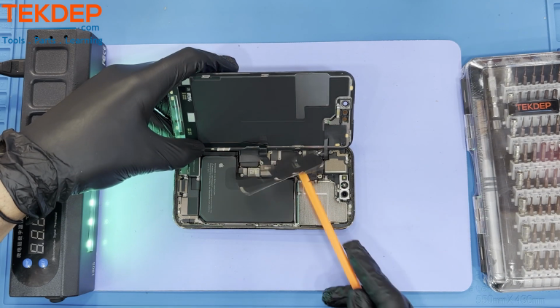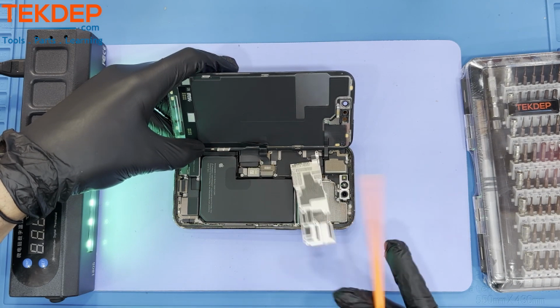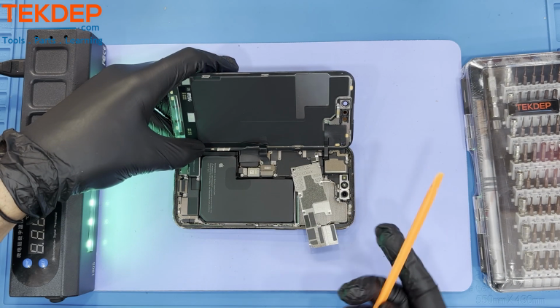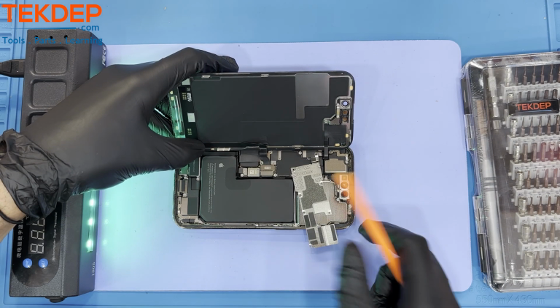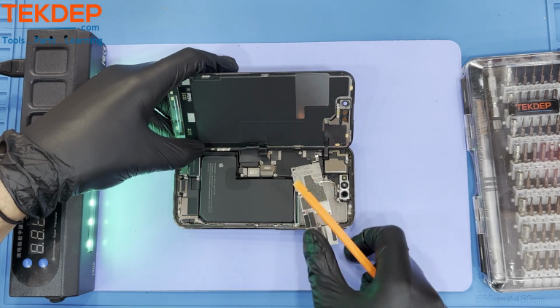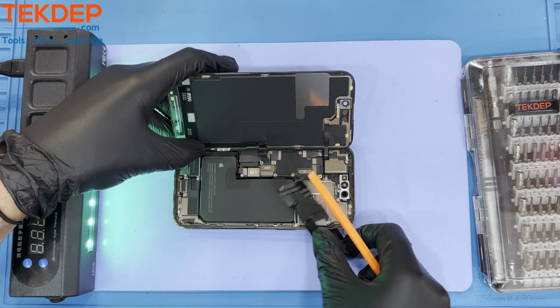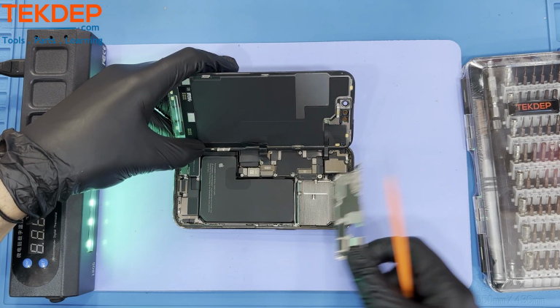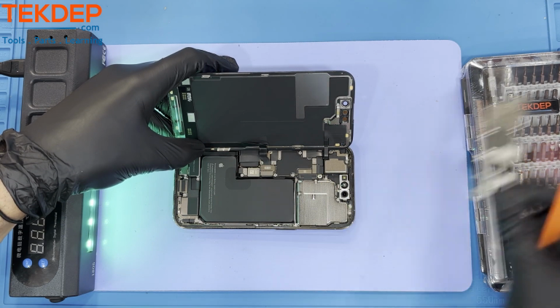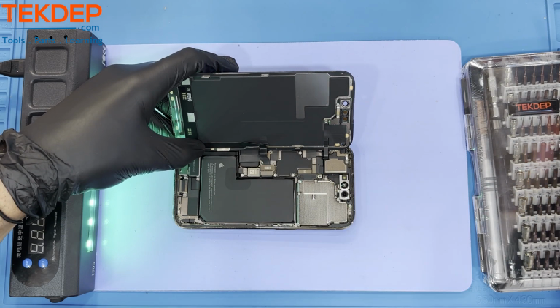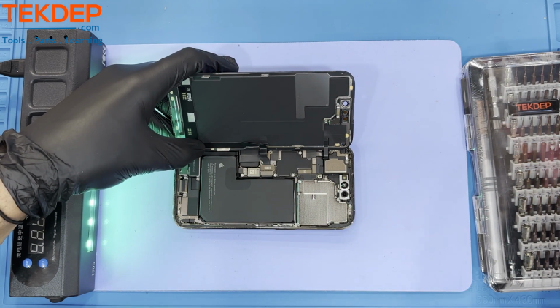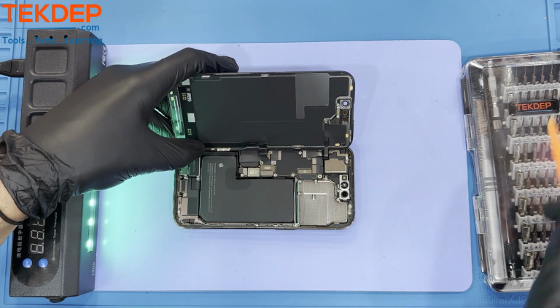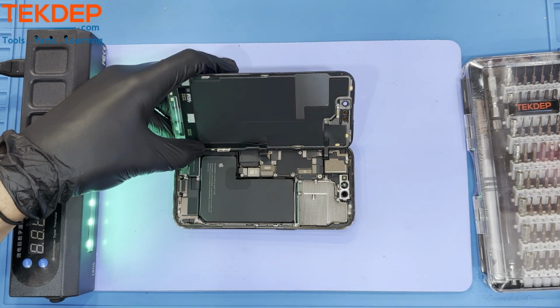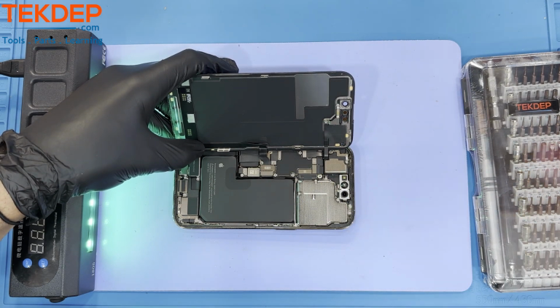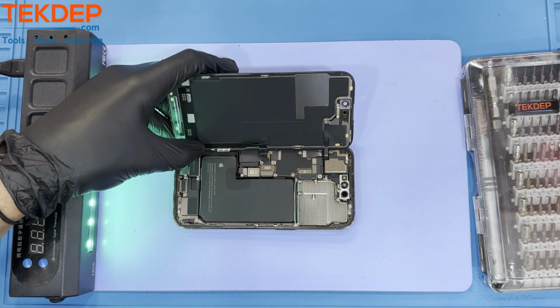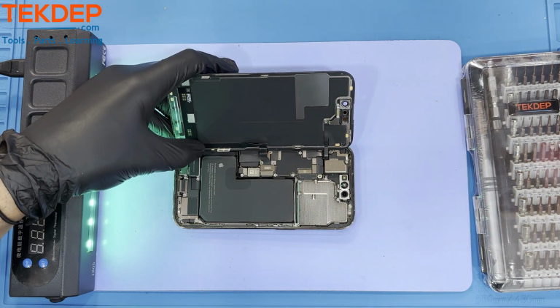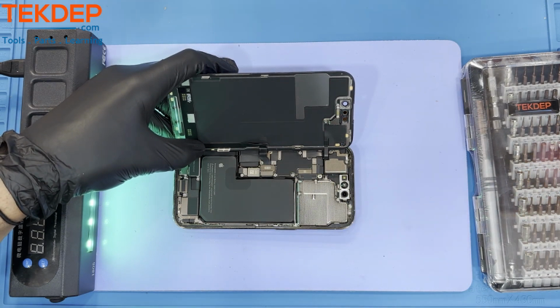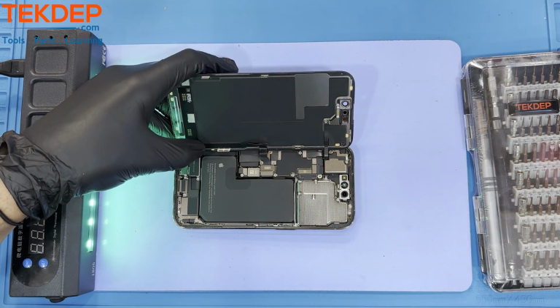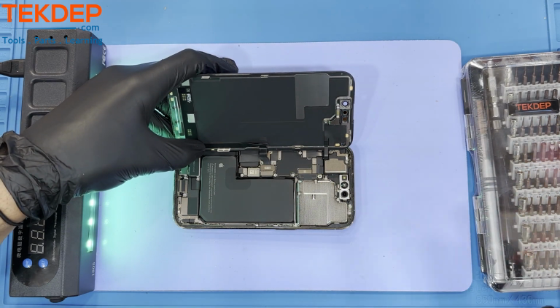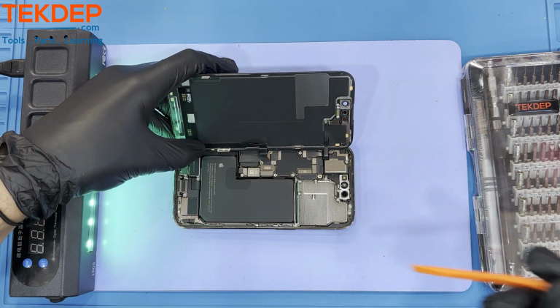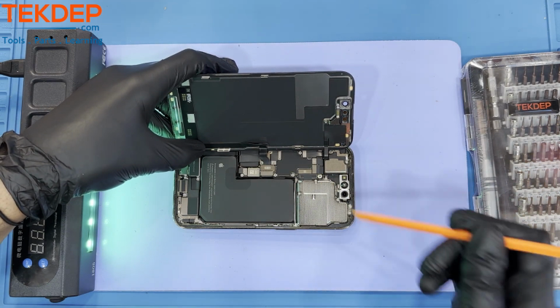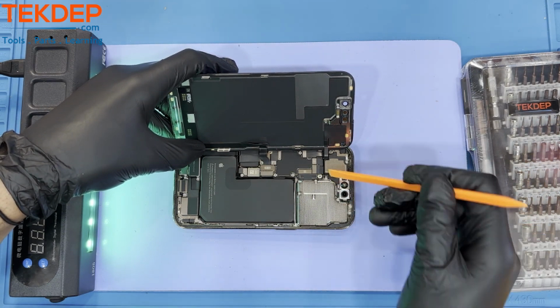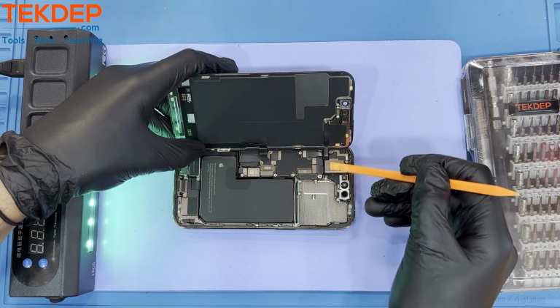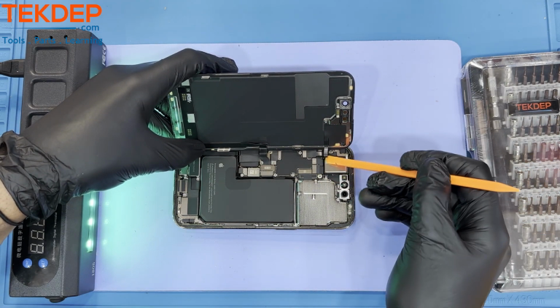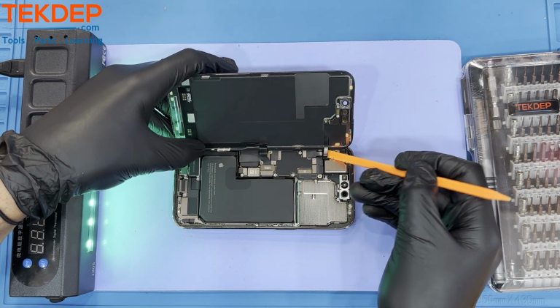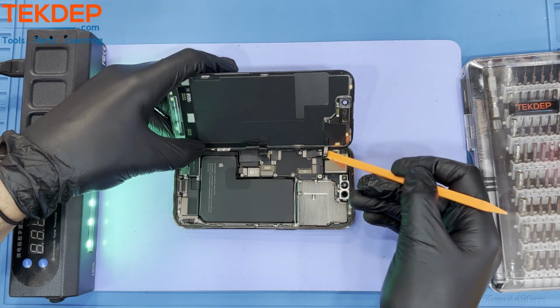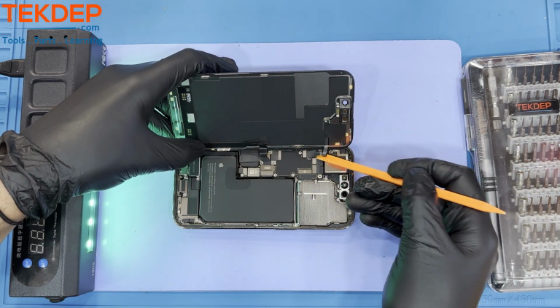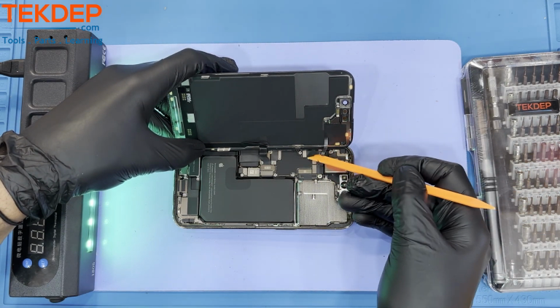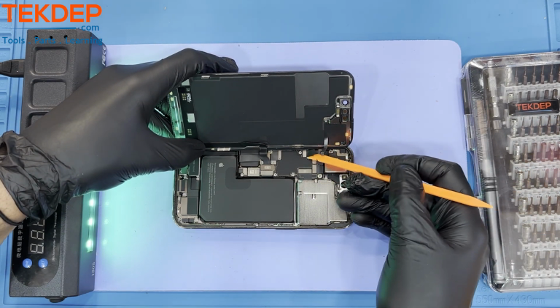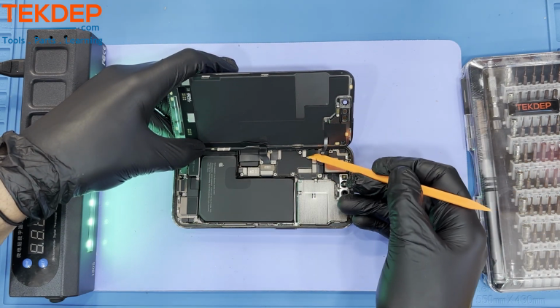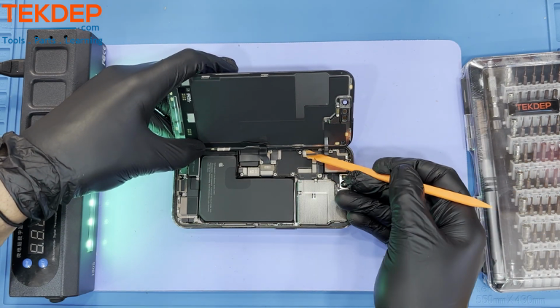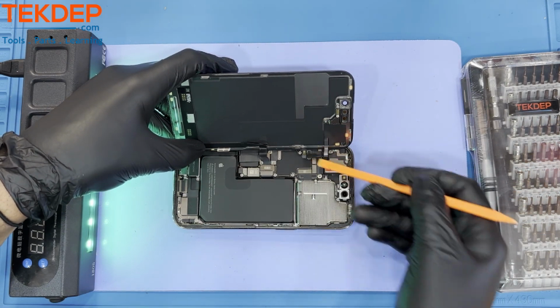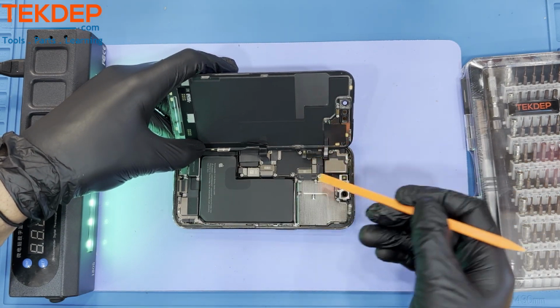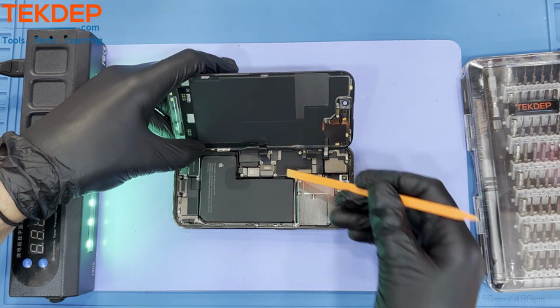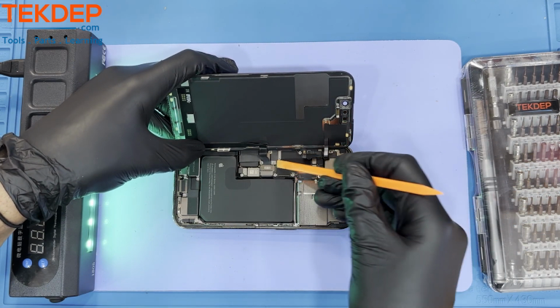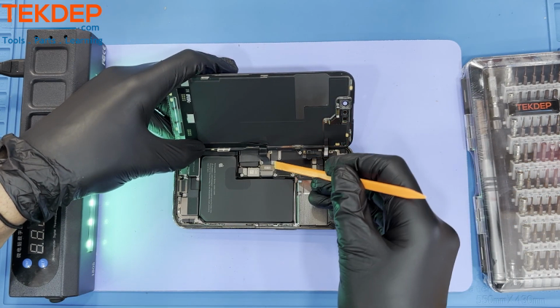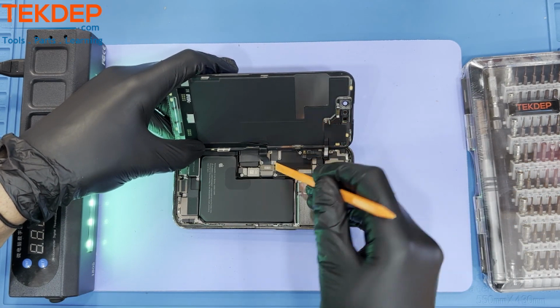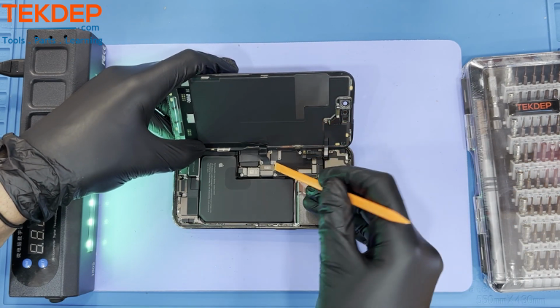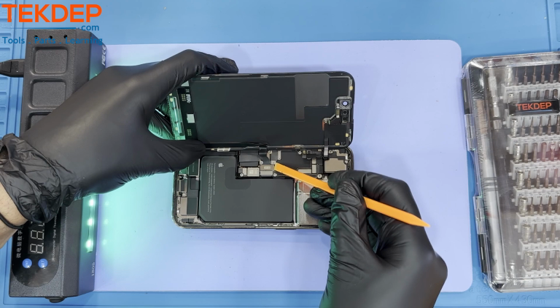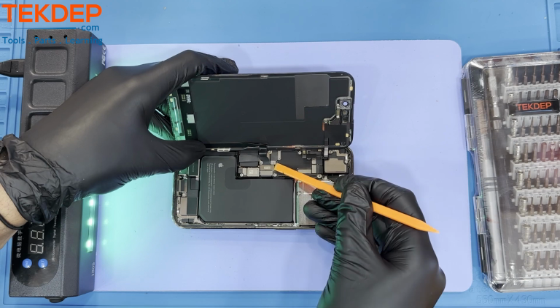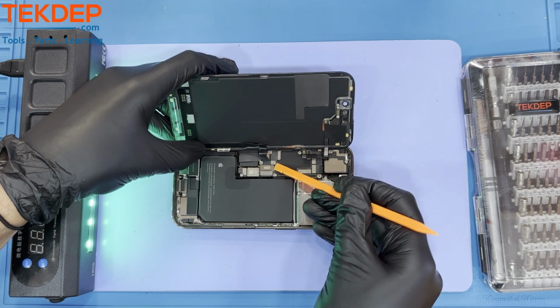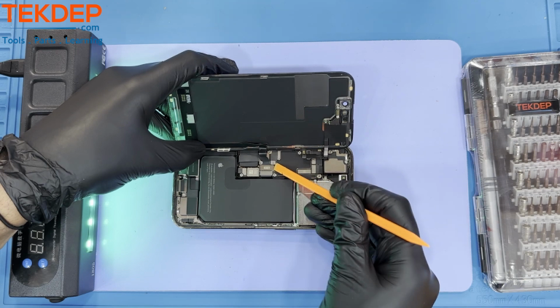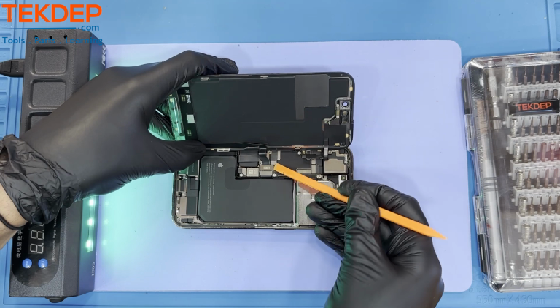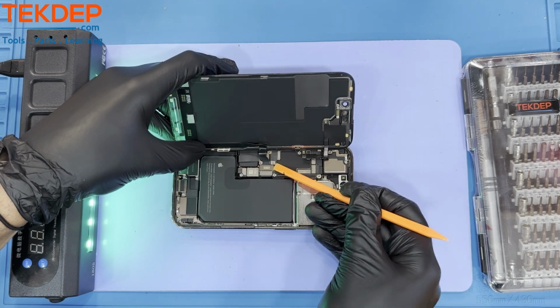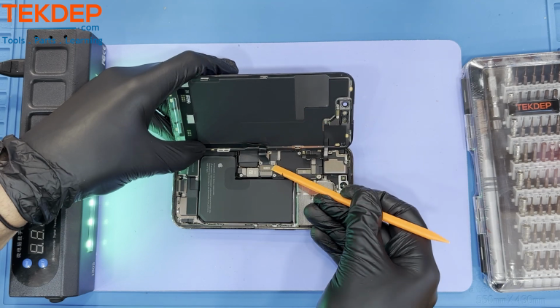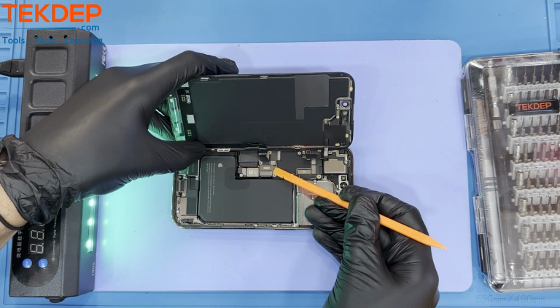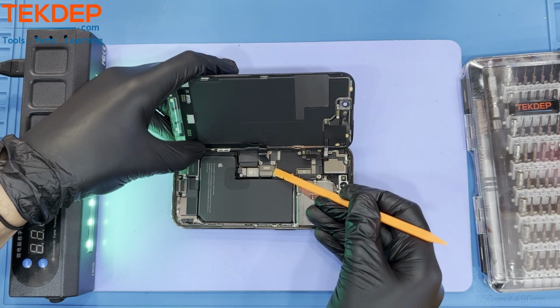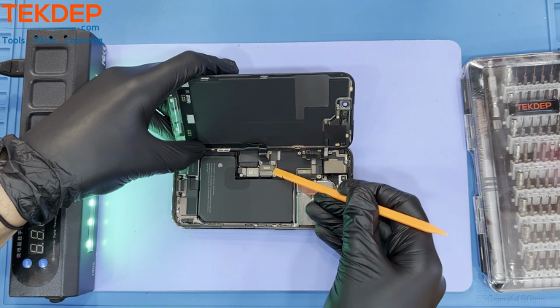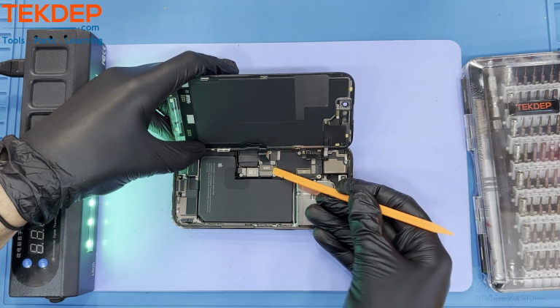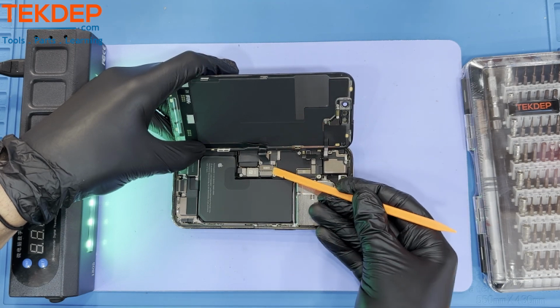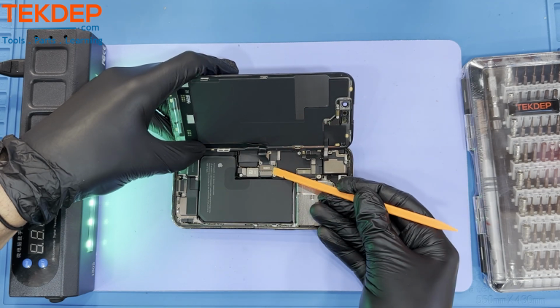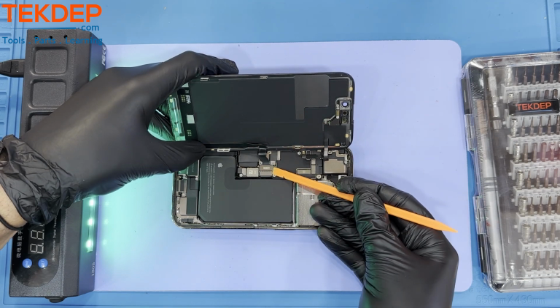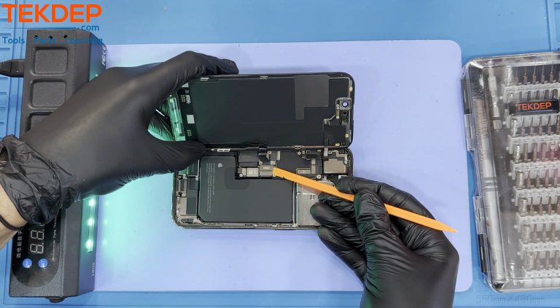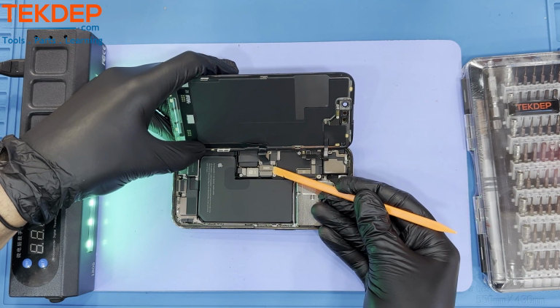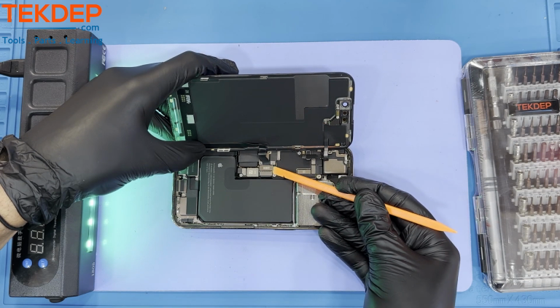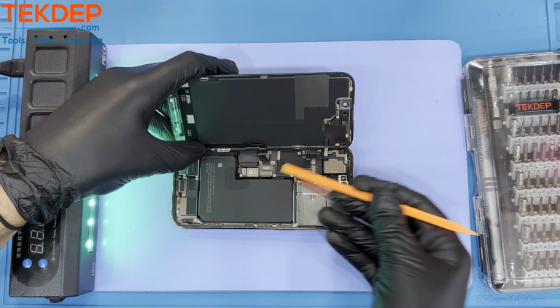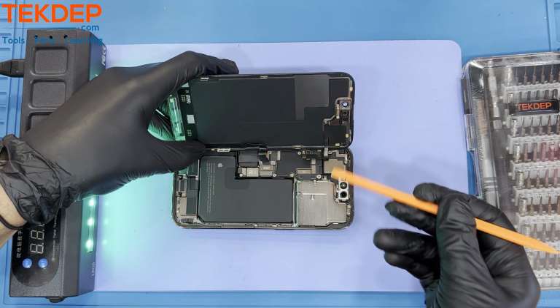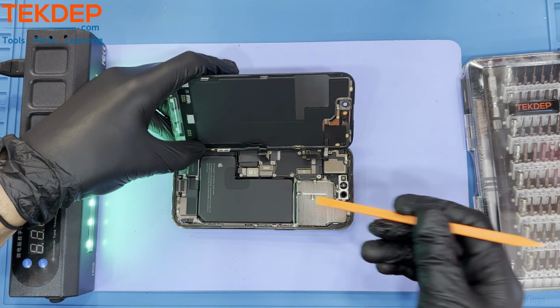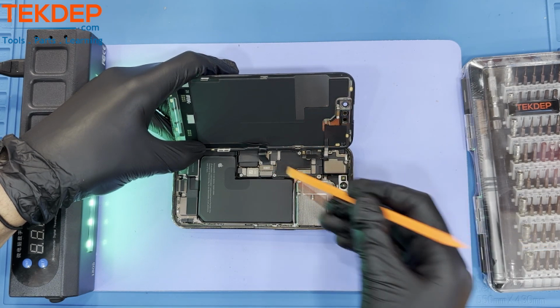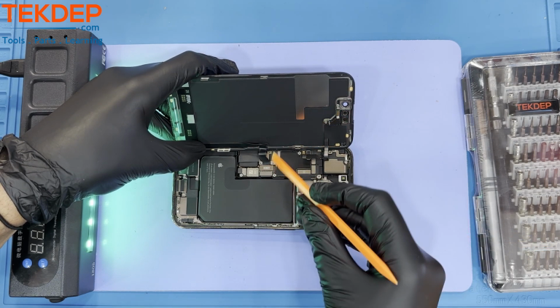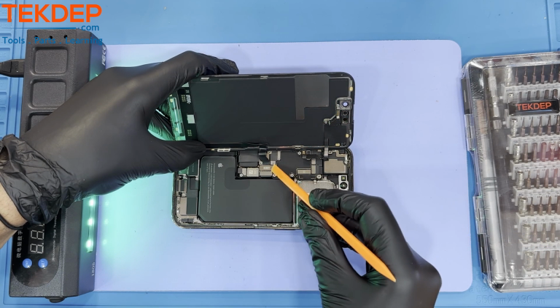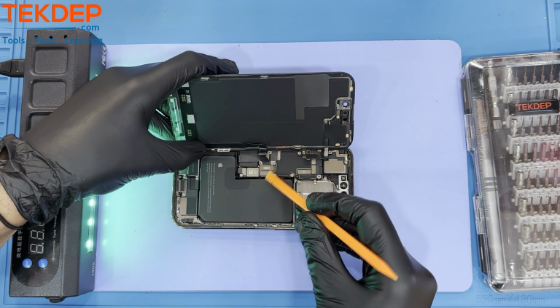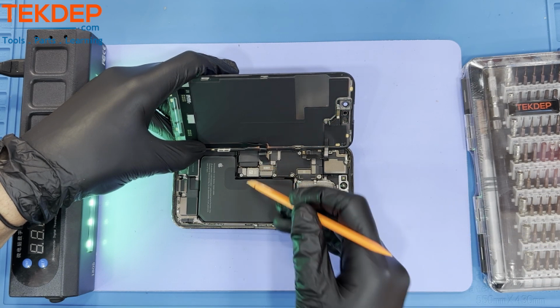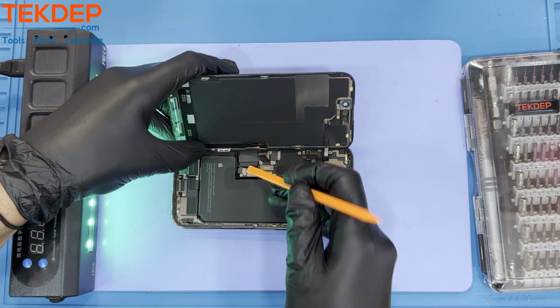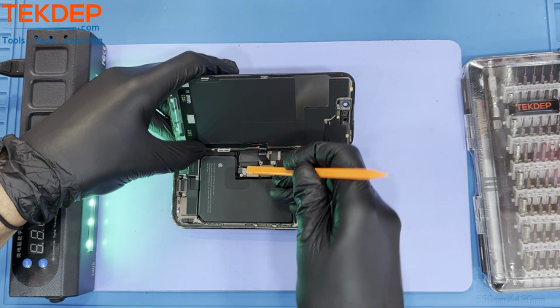After removing the mainboard cover, we can now safely unplug the LCD connections and remove the LCD assembly from the unit.